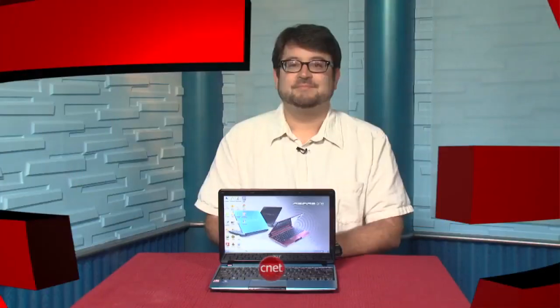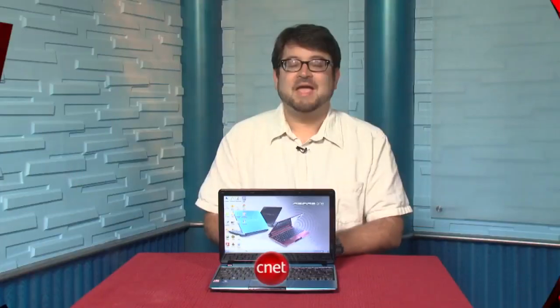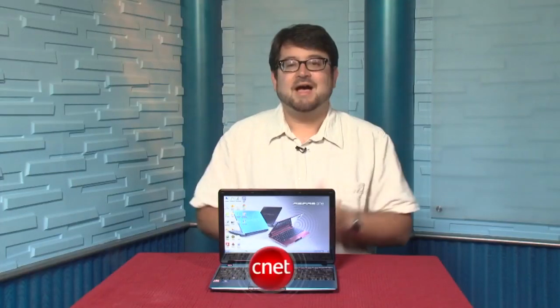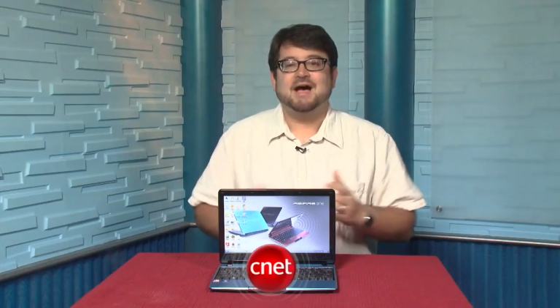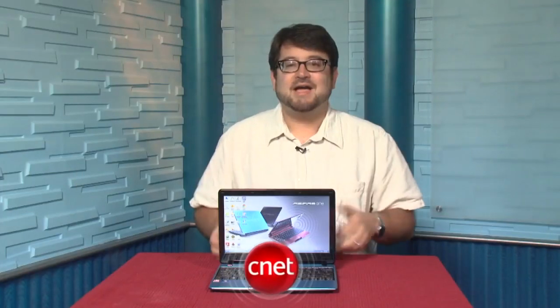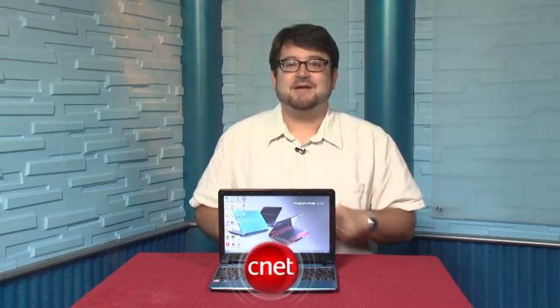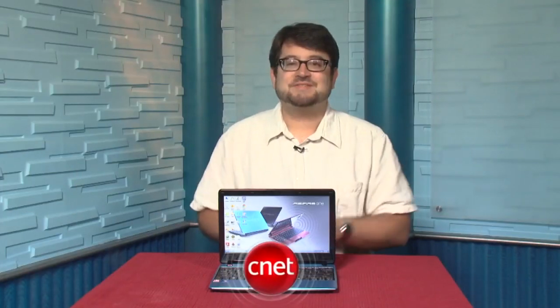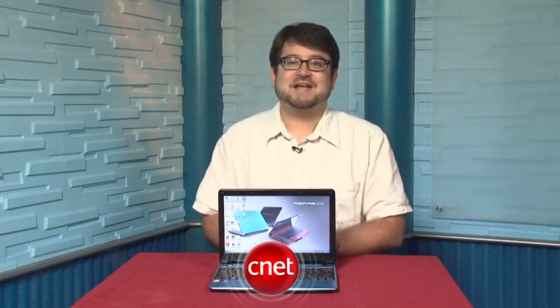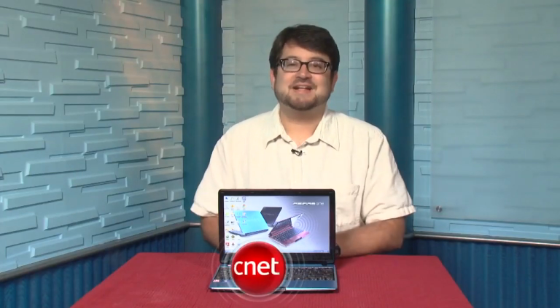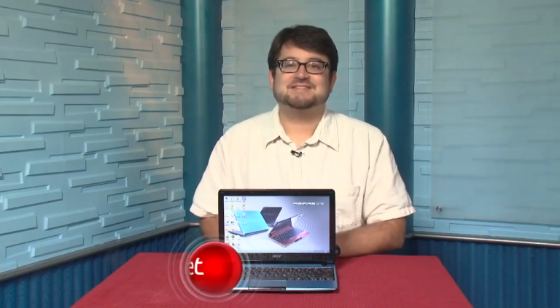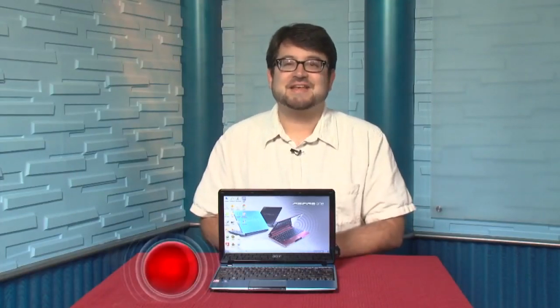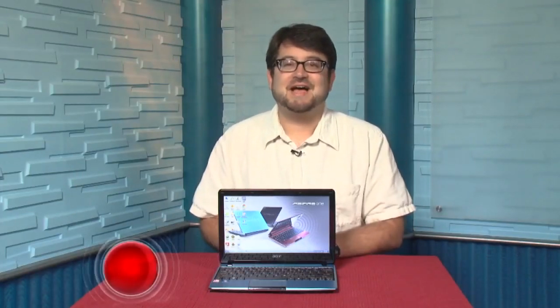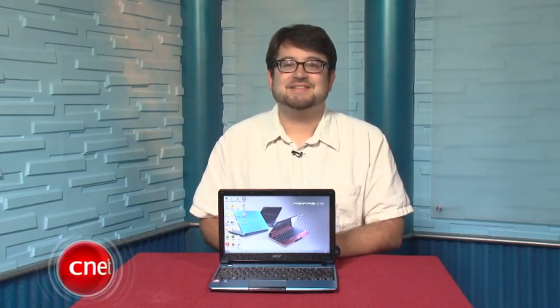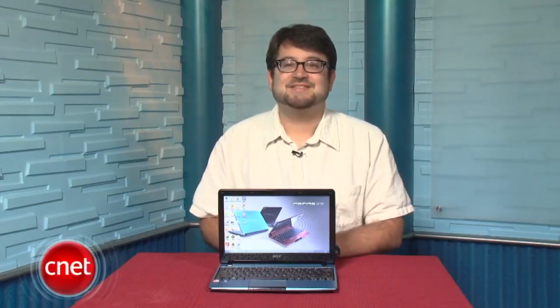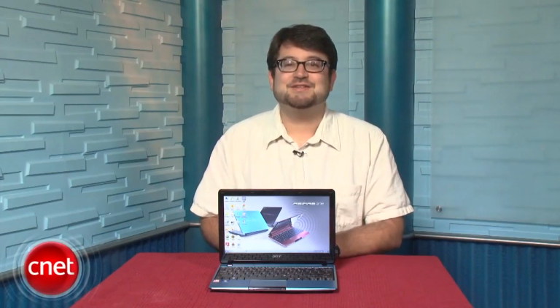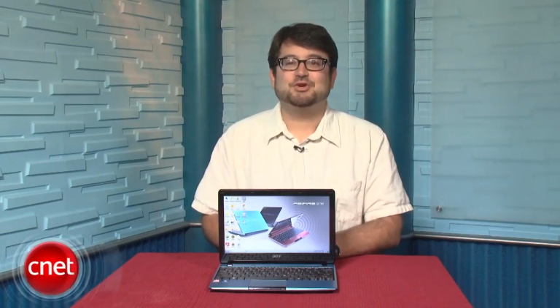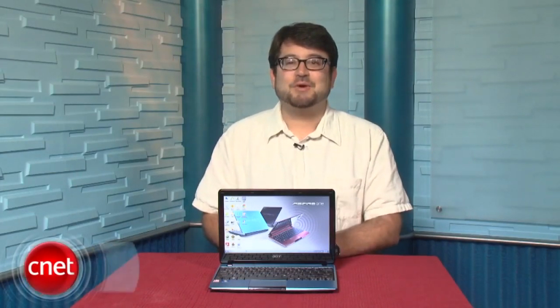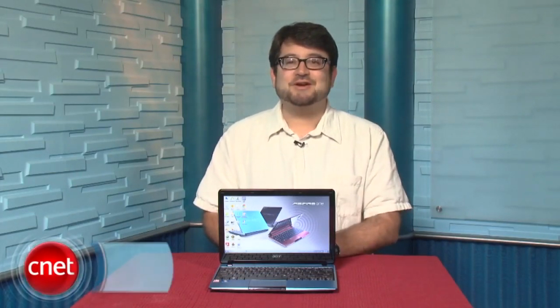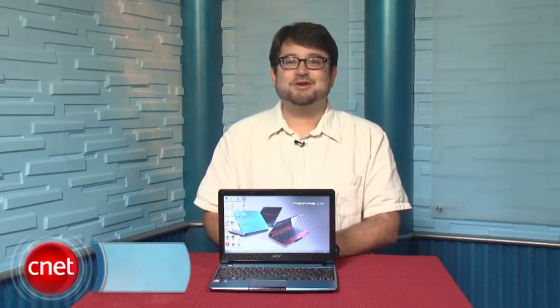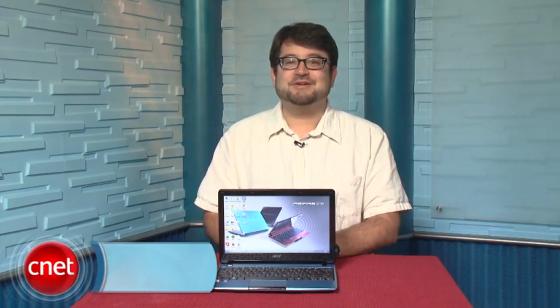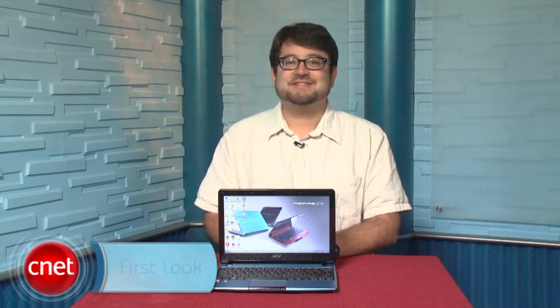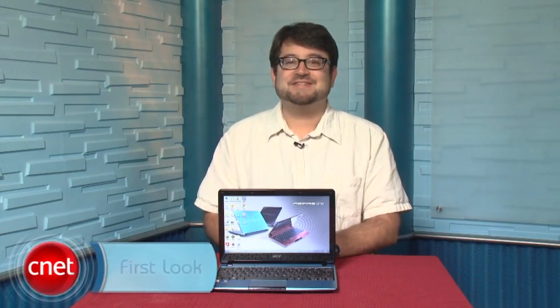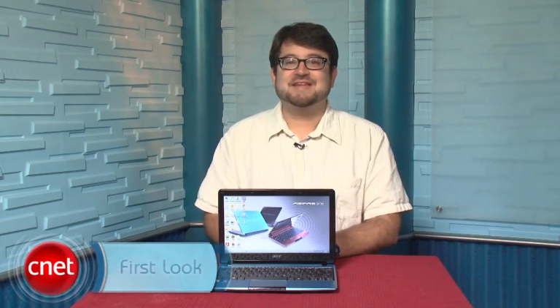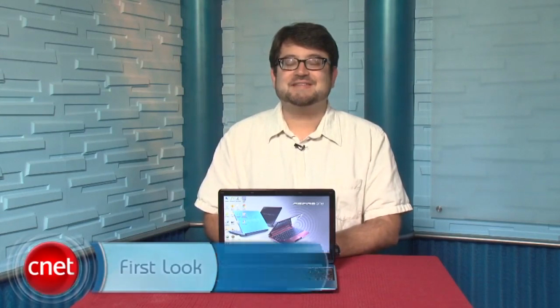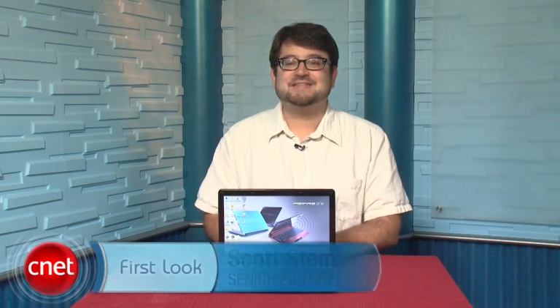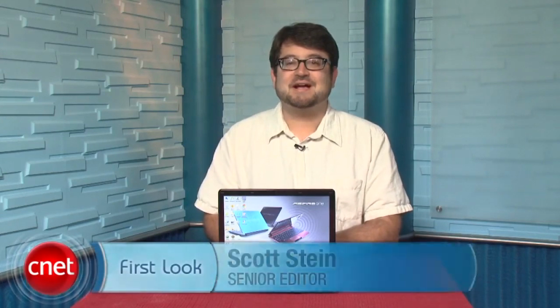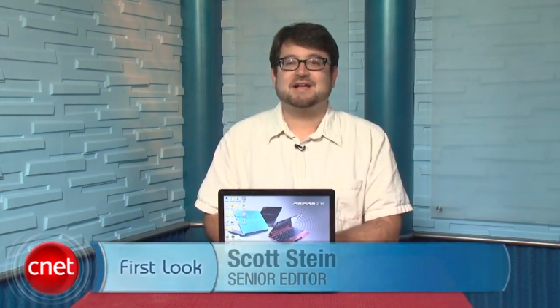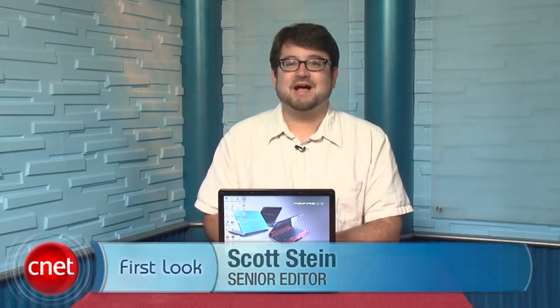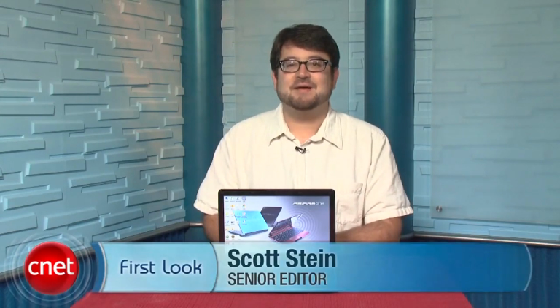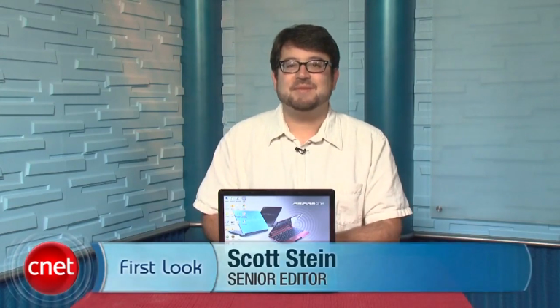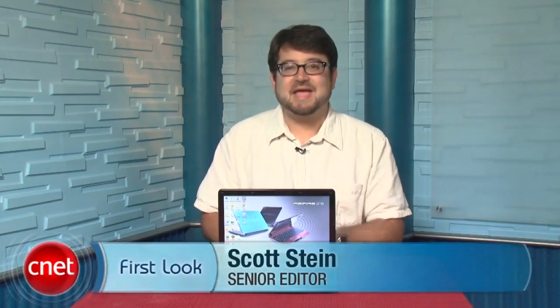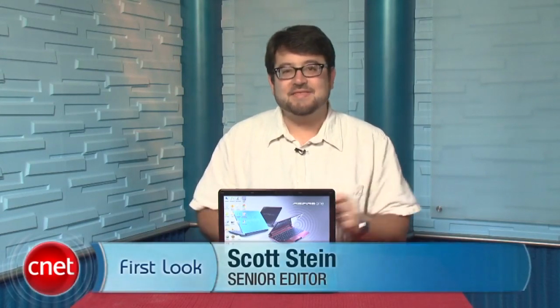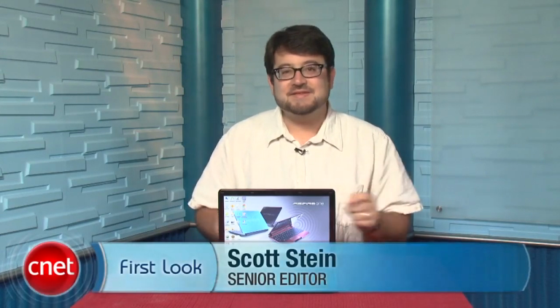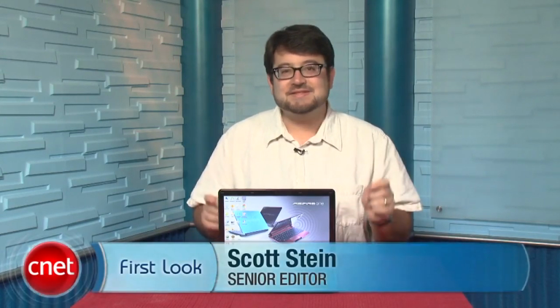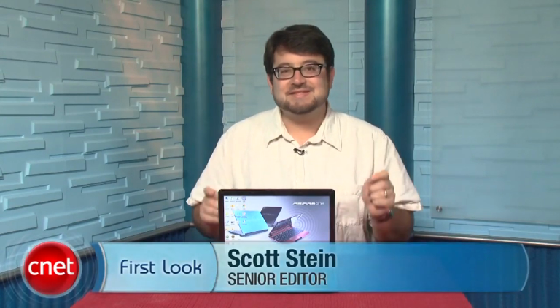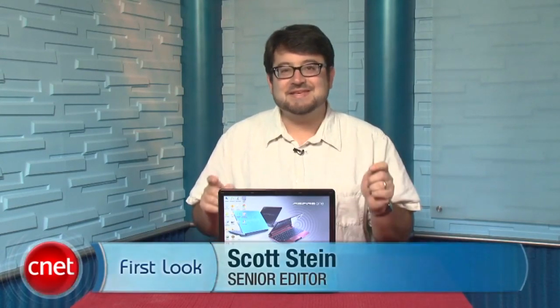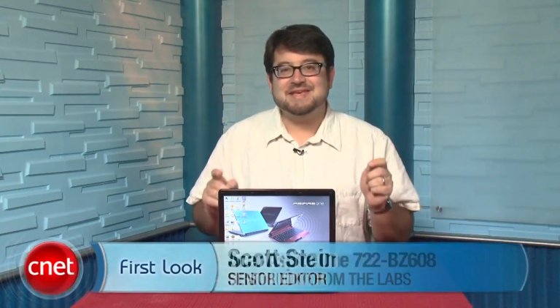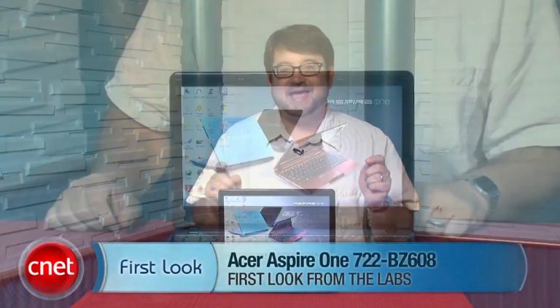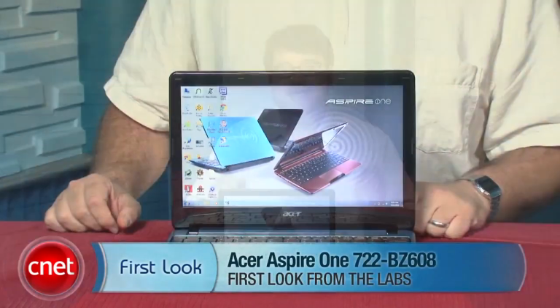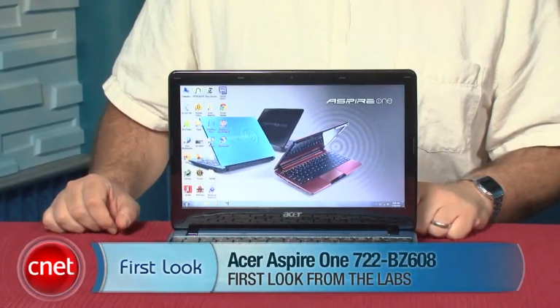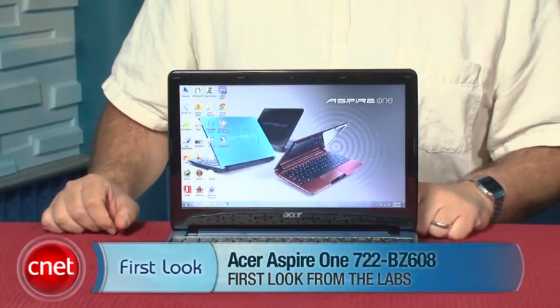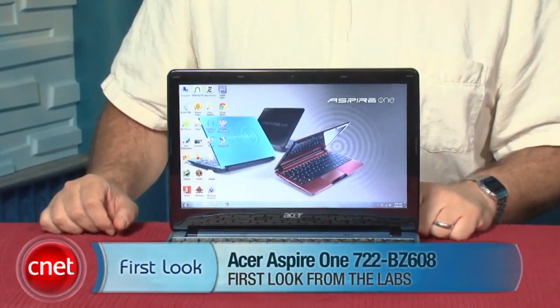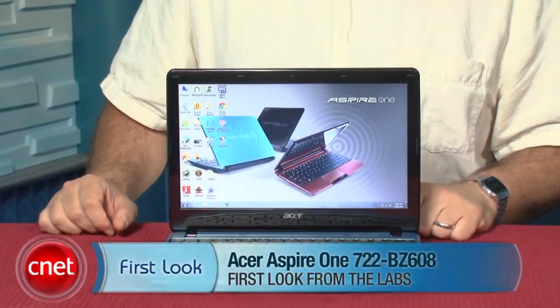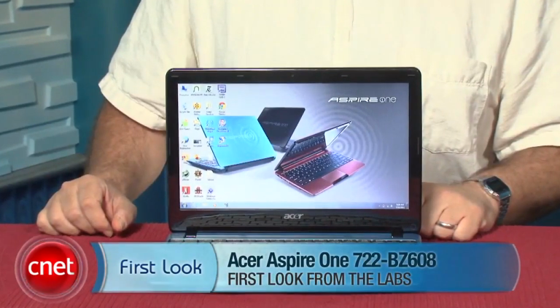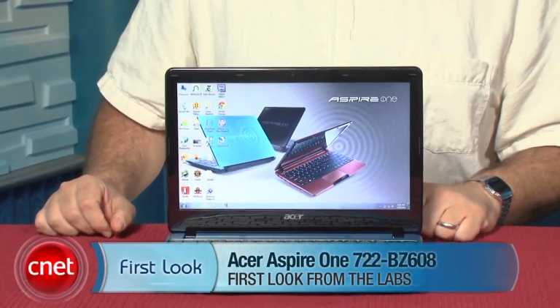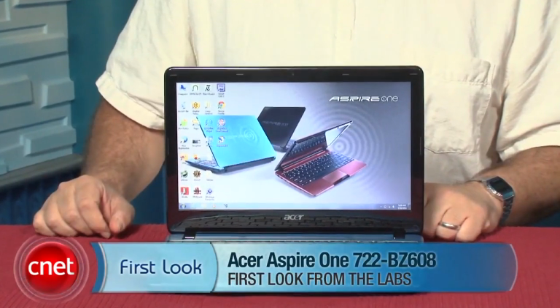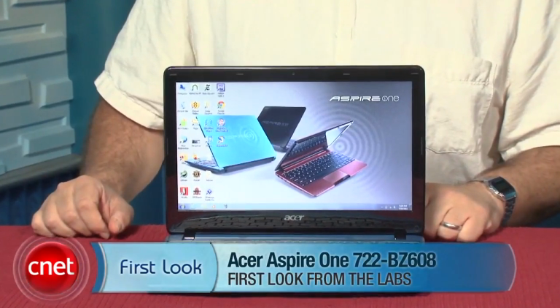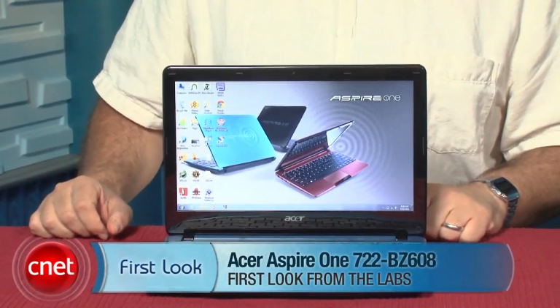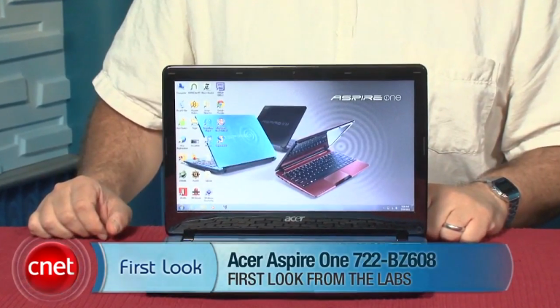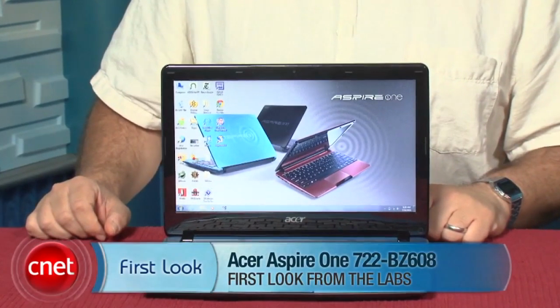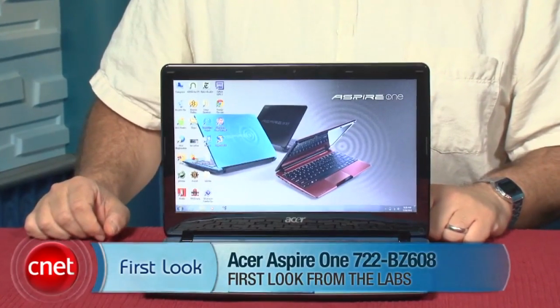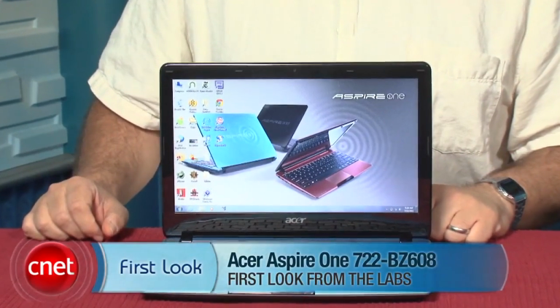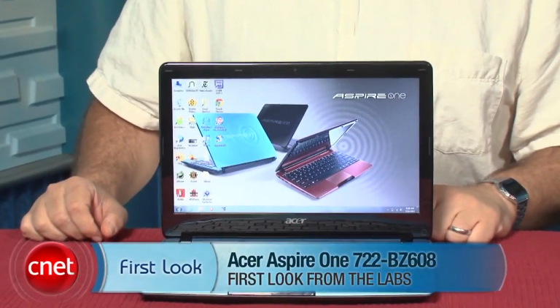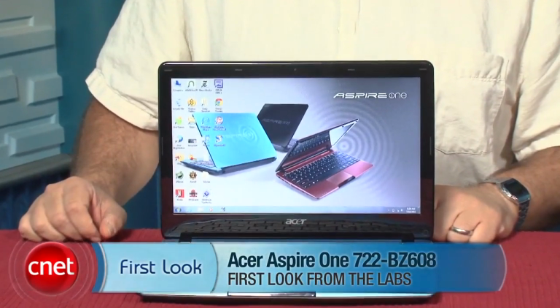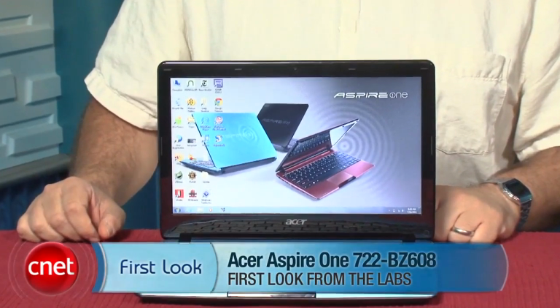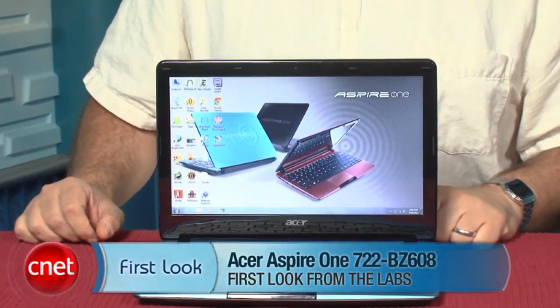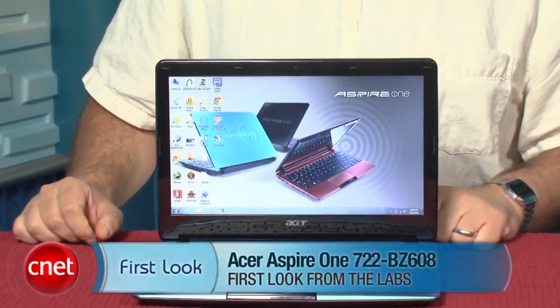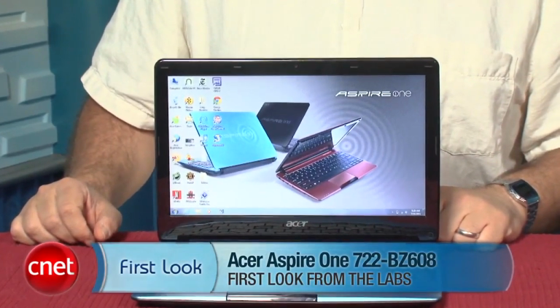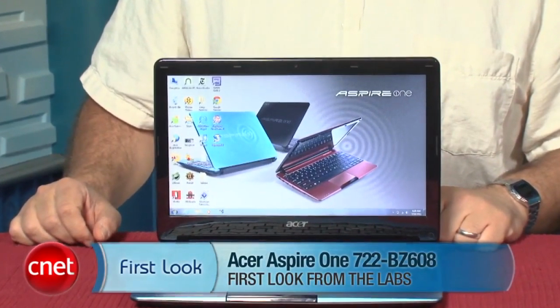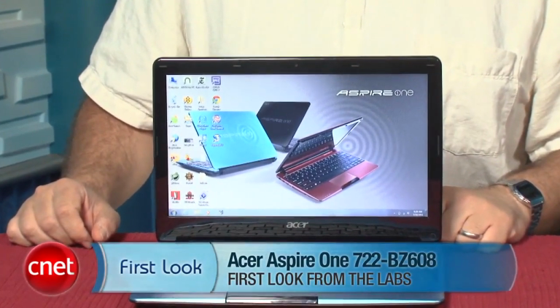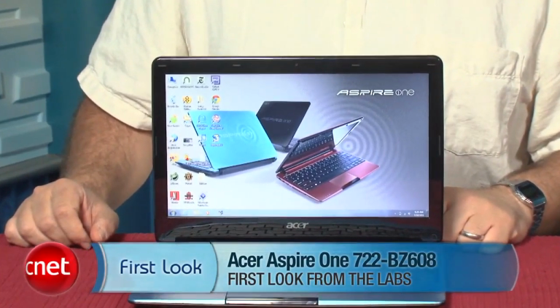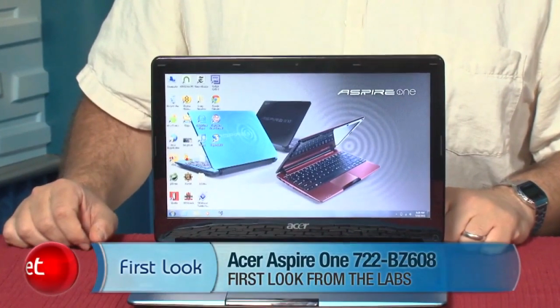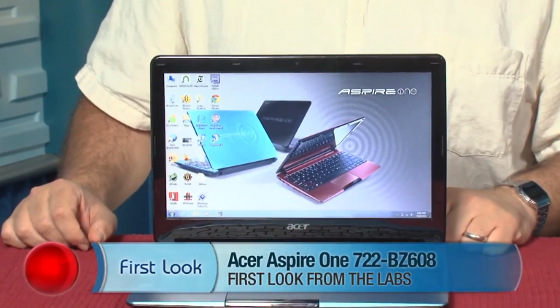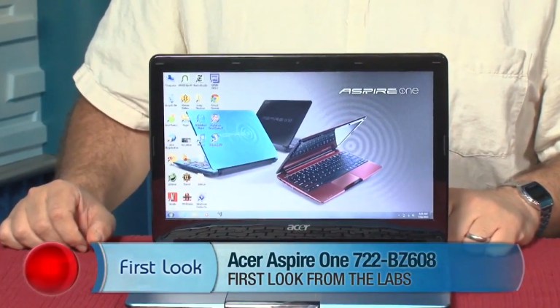Hi, I'm Scott Stein, Senior Editor at CNET.com, and this is the Acer Aspire 1 722BZ608.